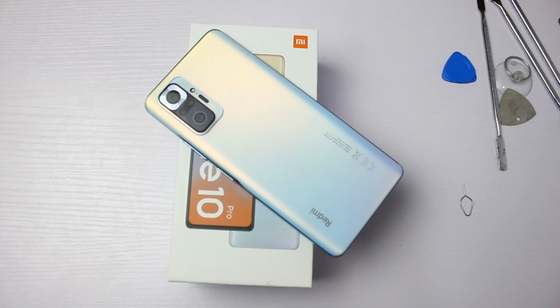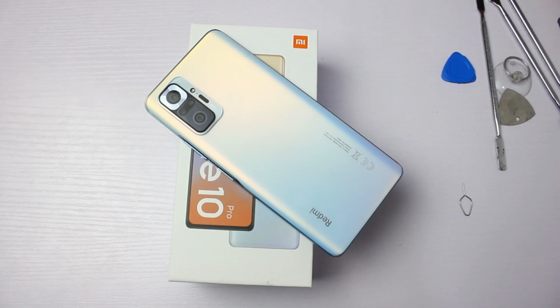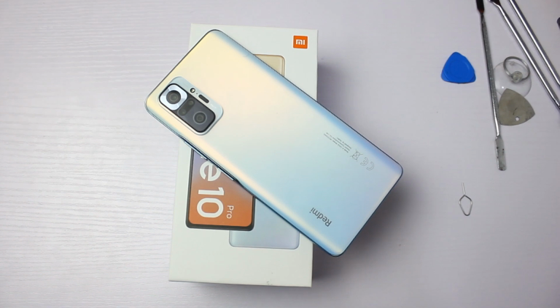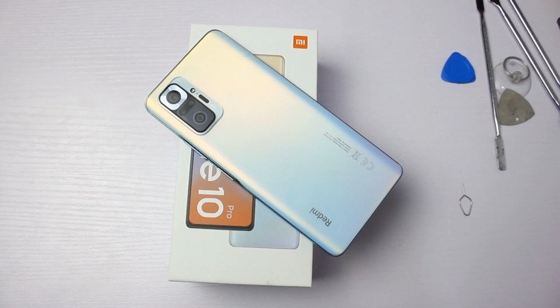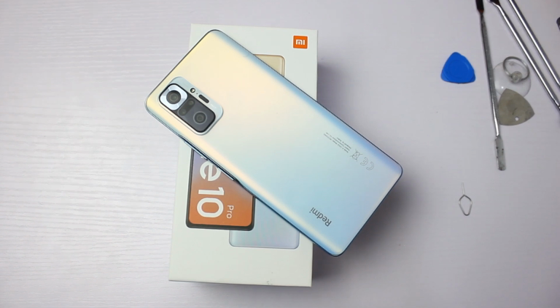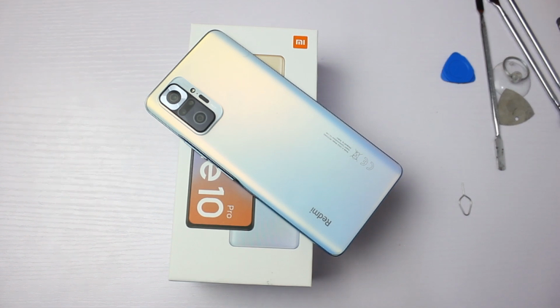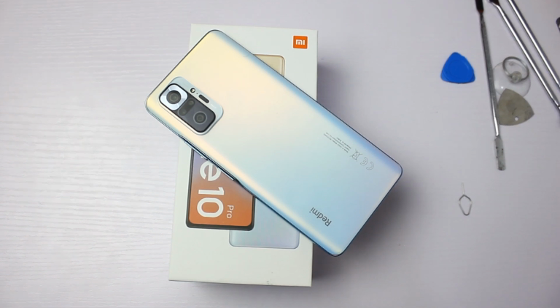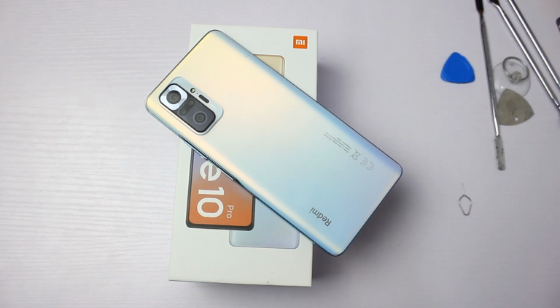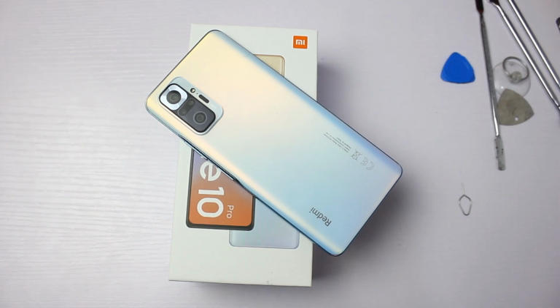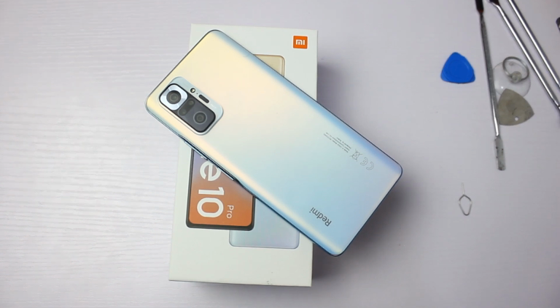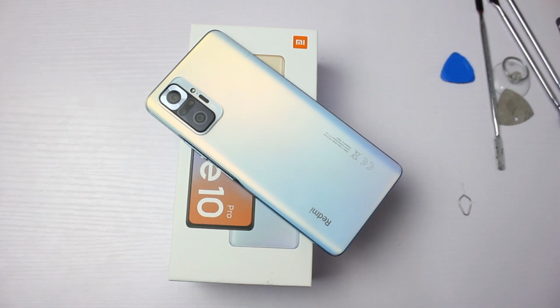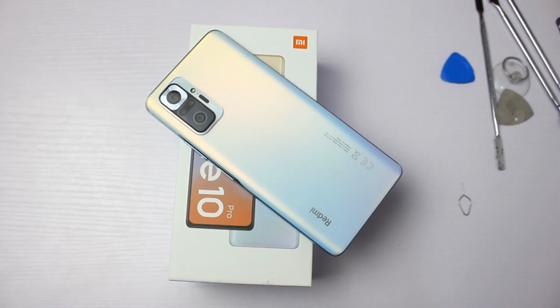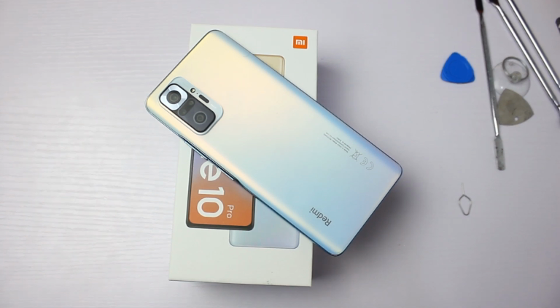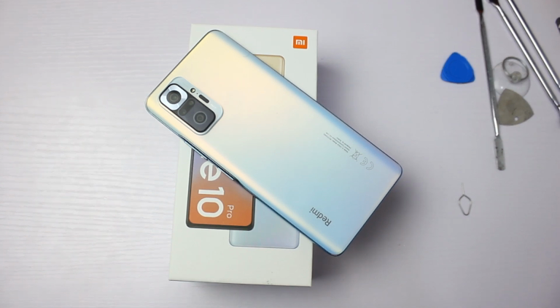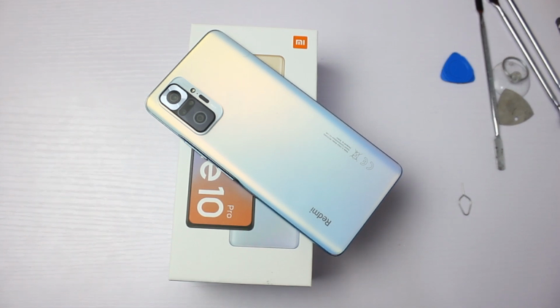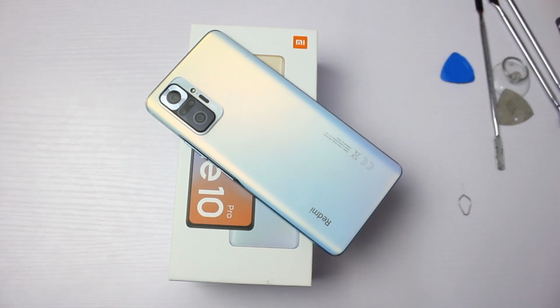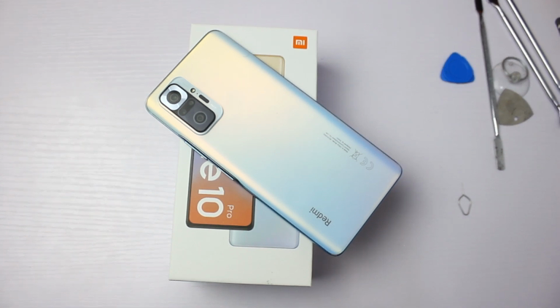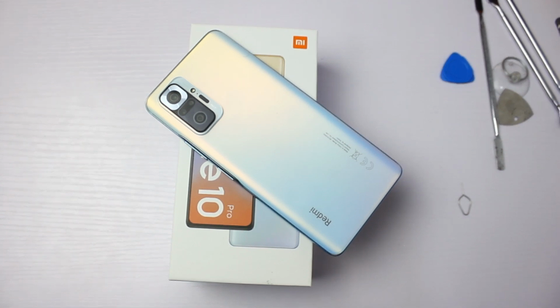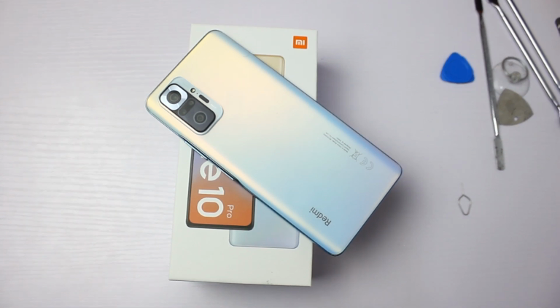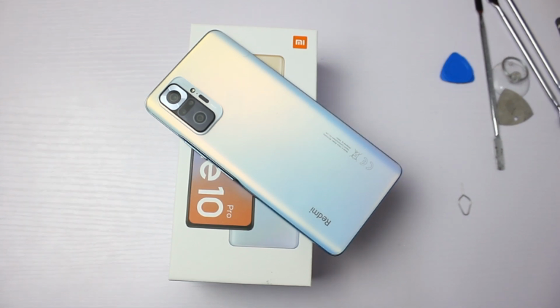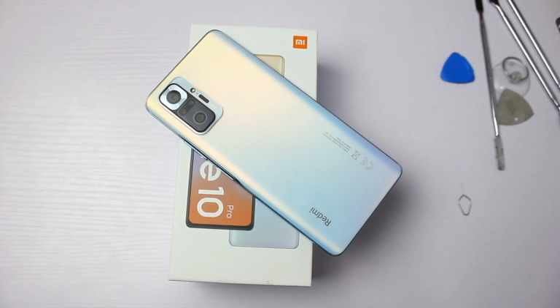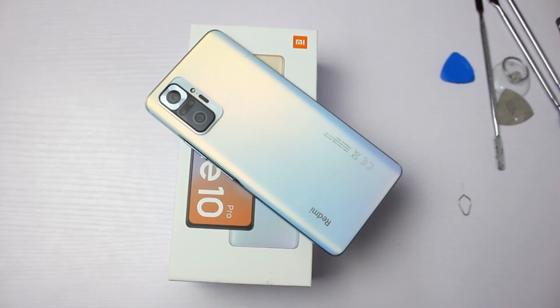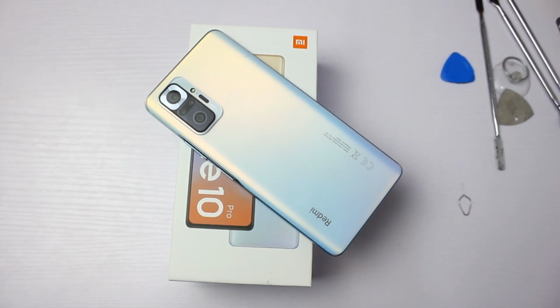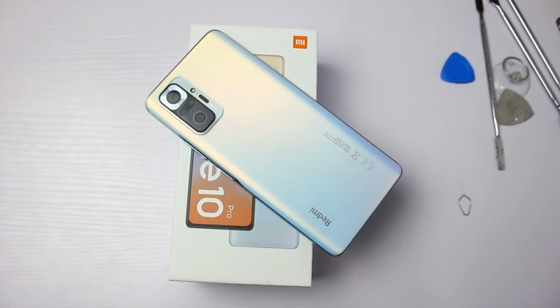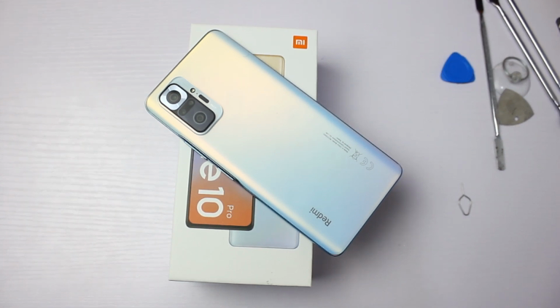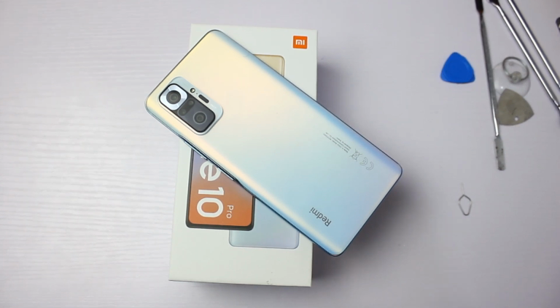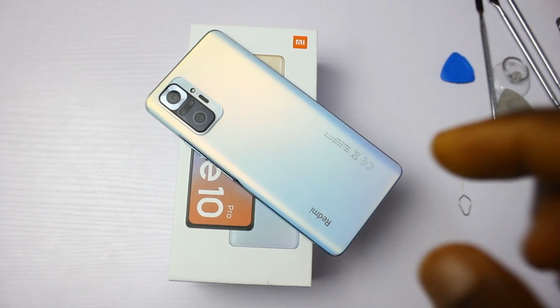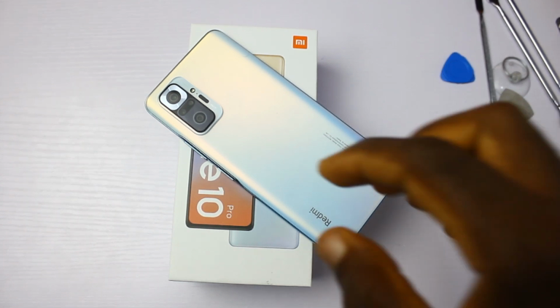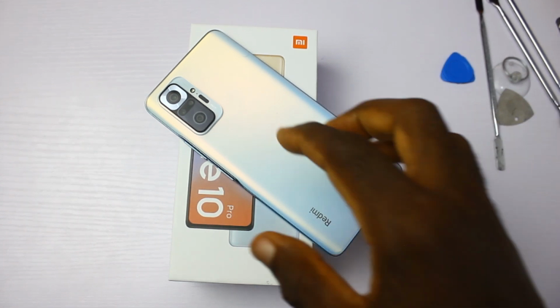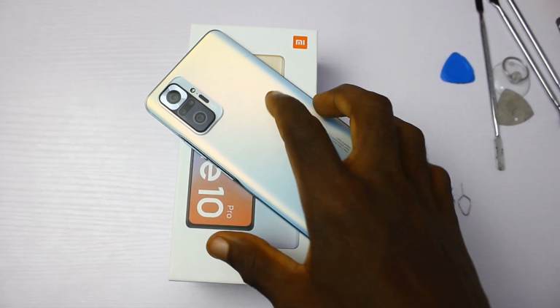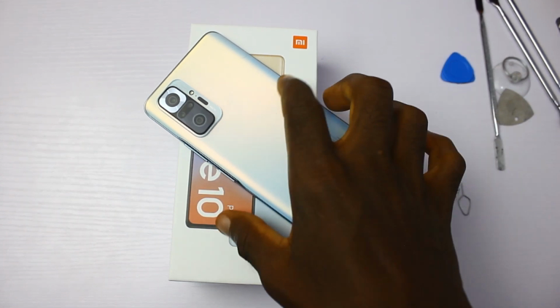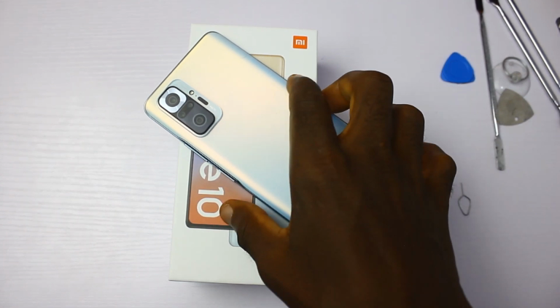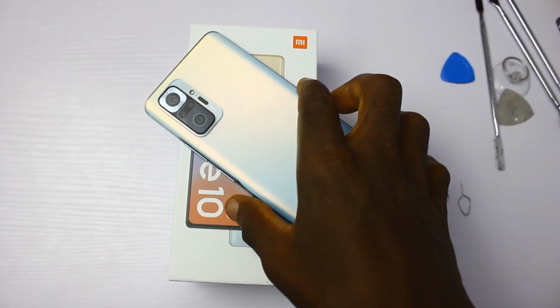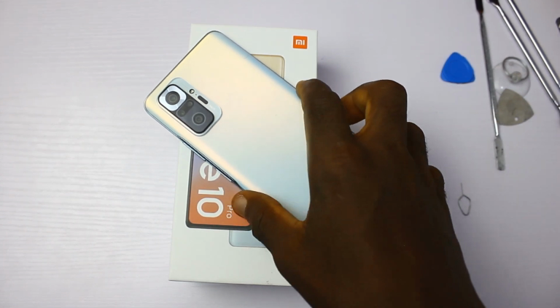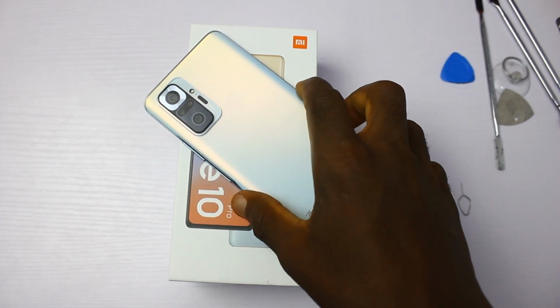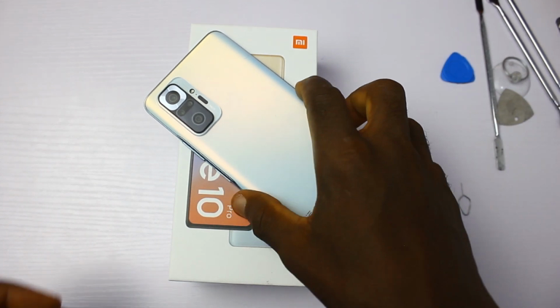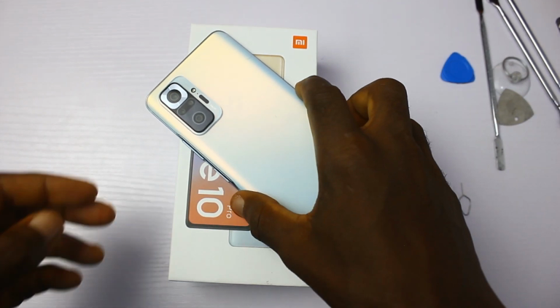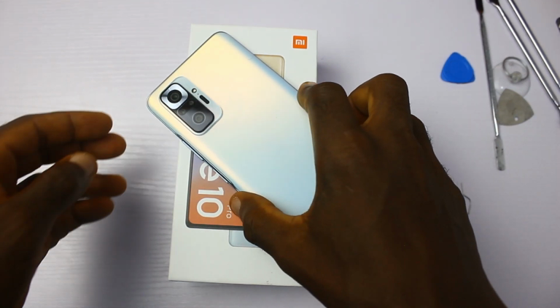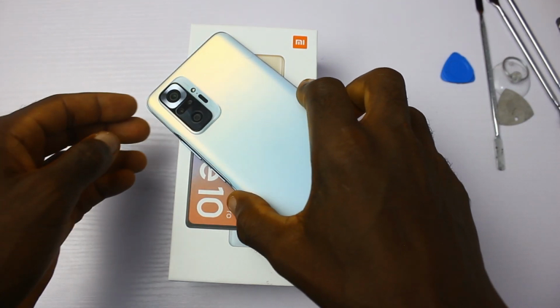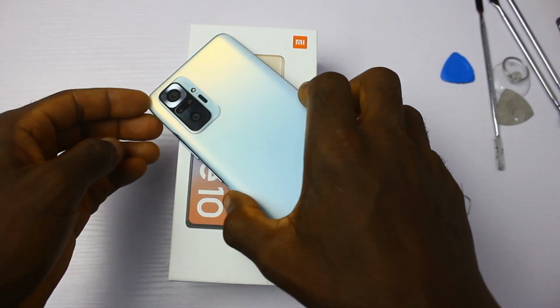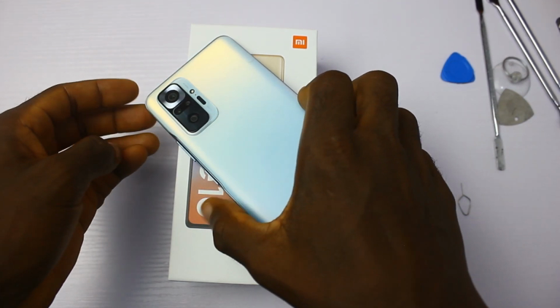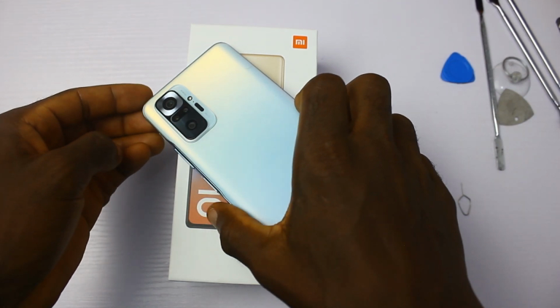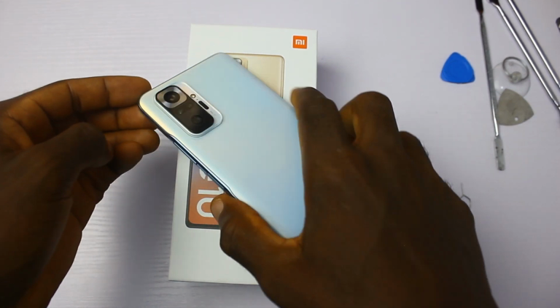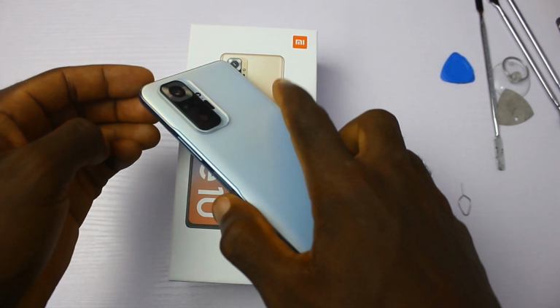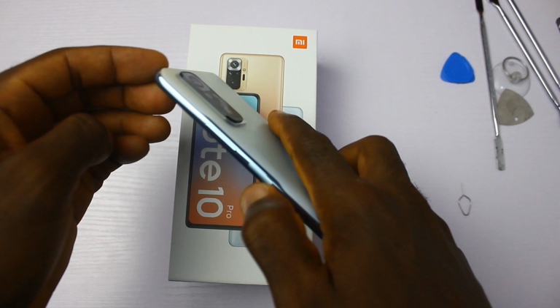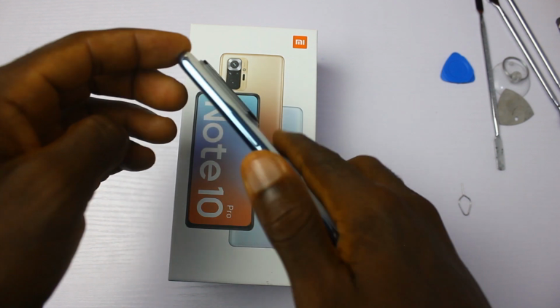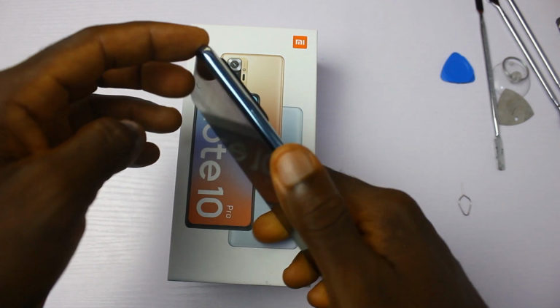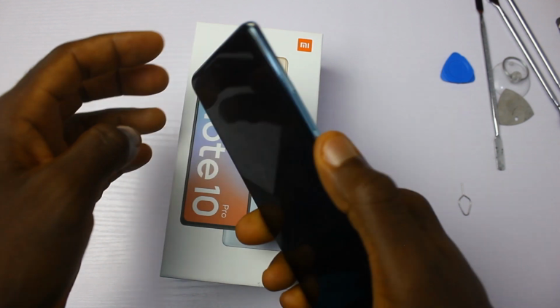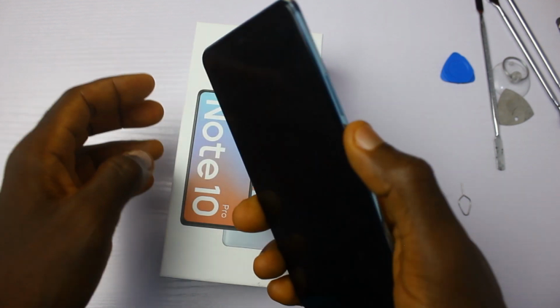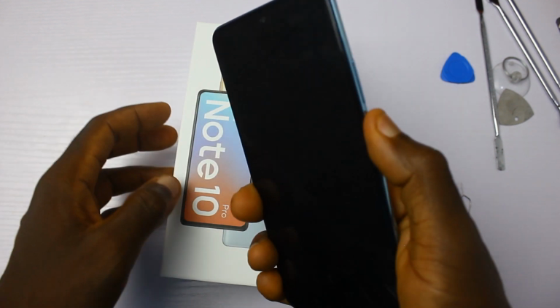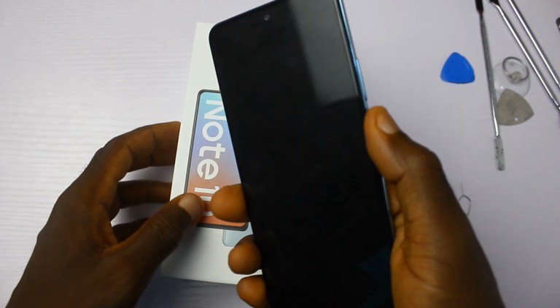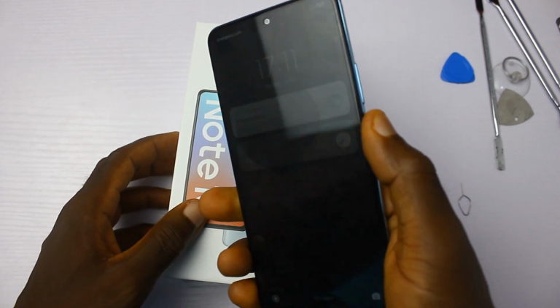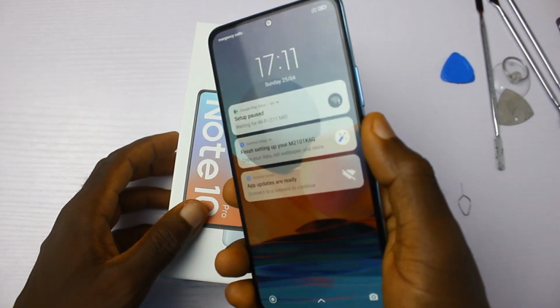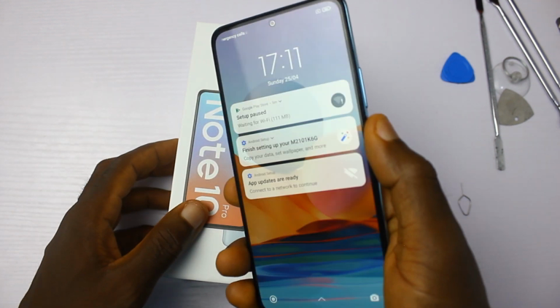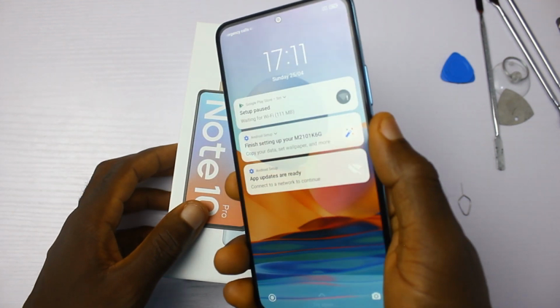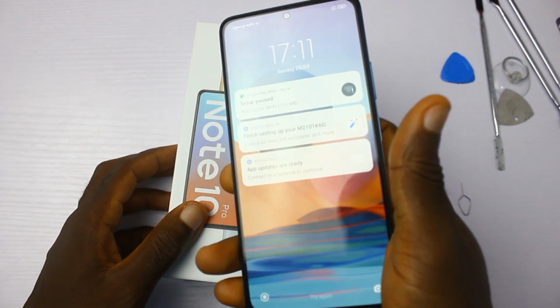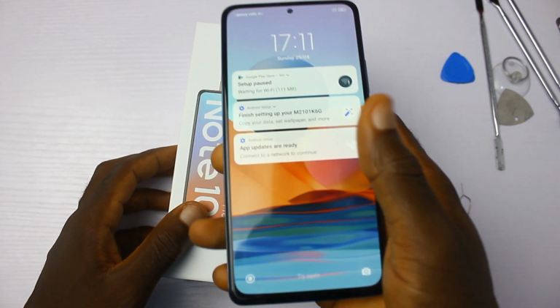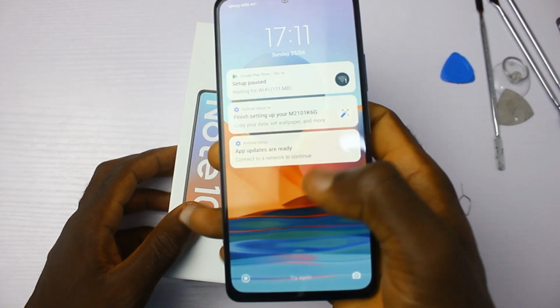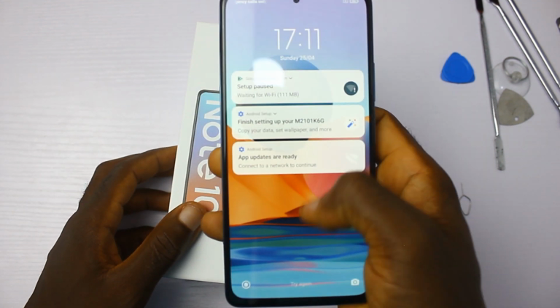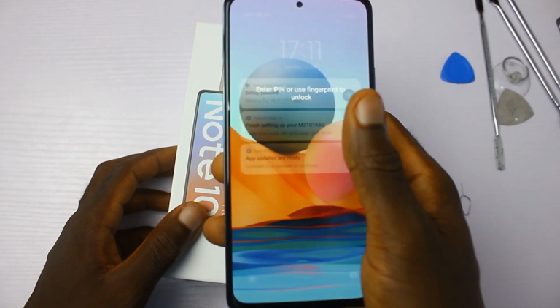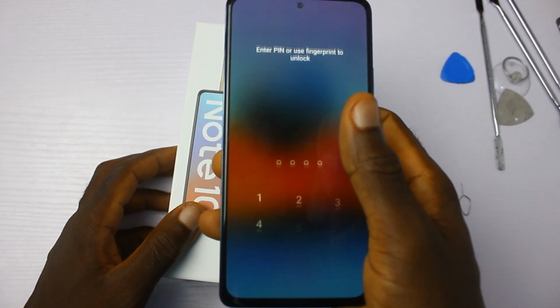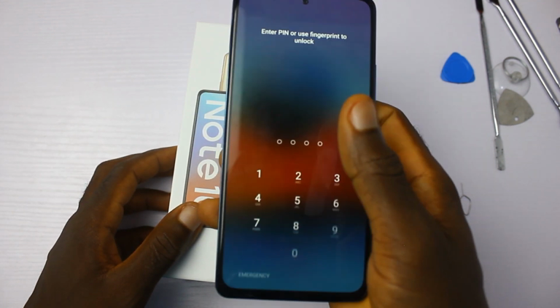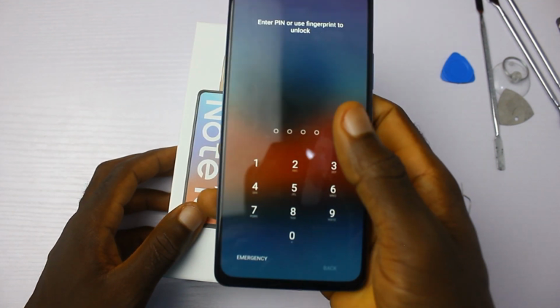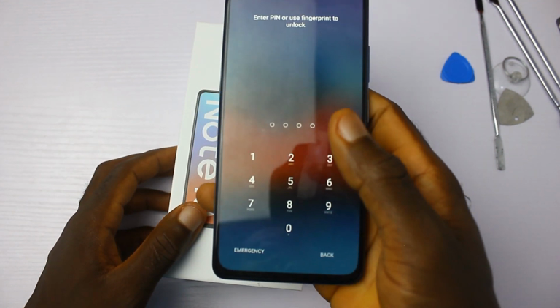Hello guys, it's me, the Inside Man from Techran, and this is a teardown video of the Redmi Note 10 Pro.